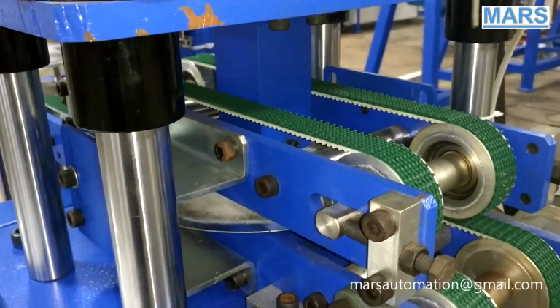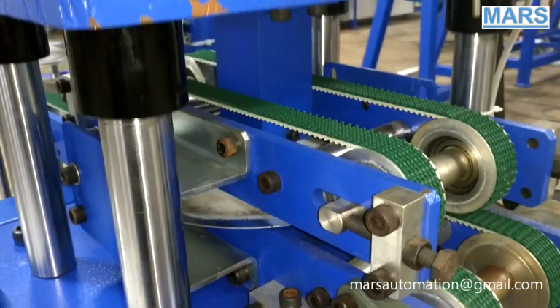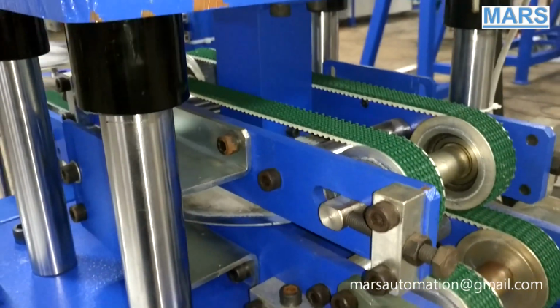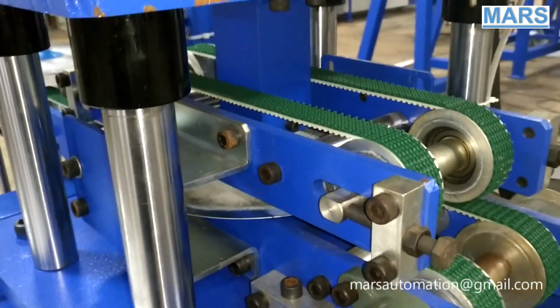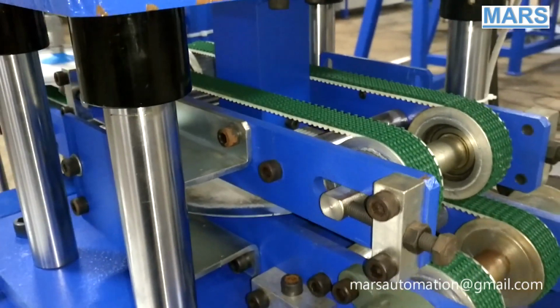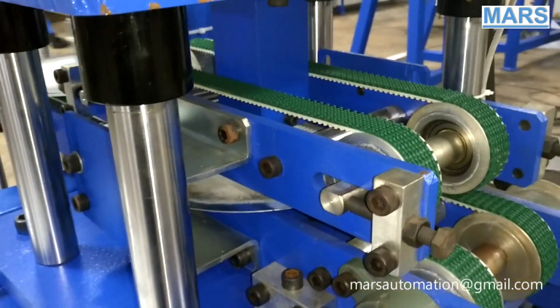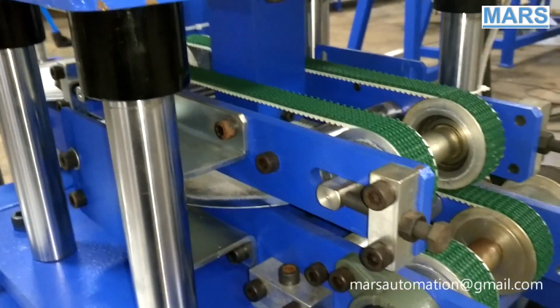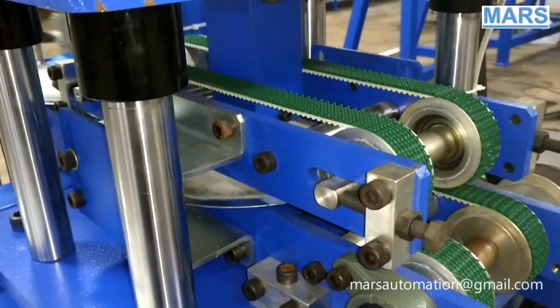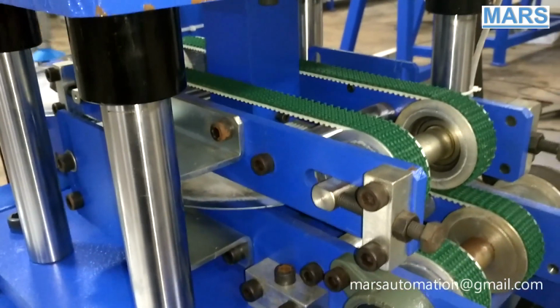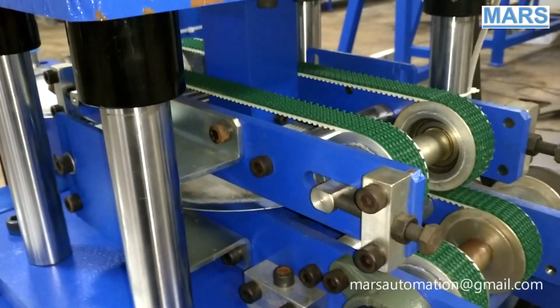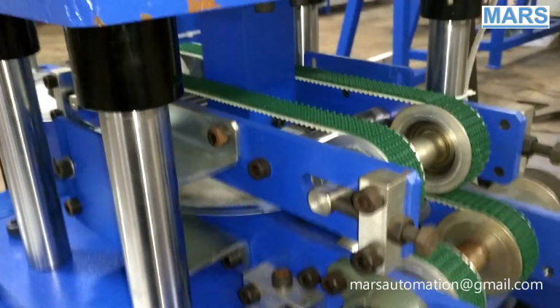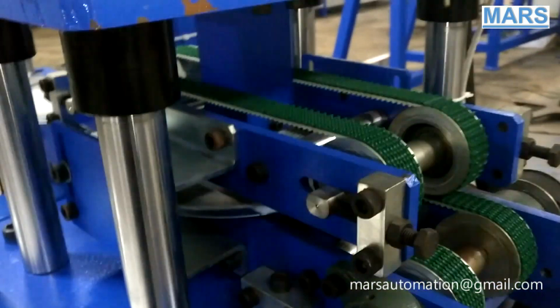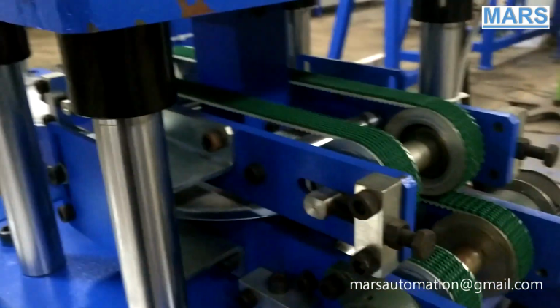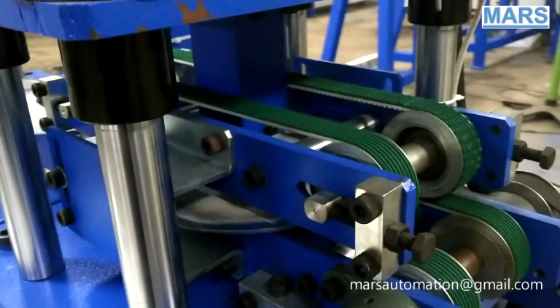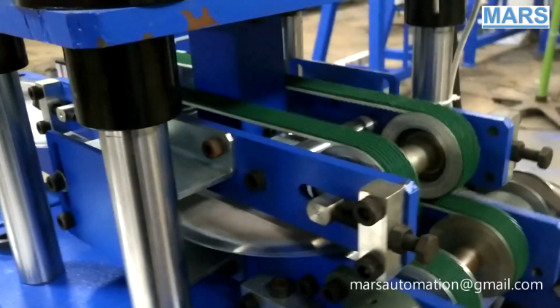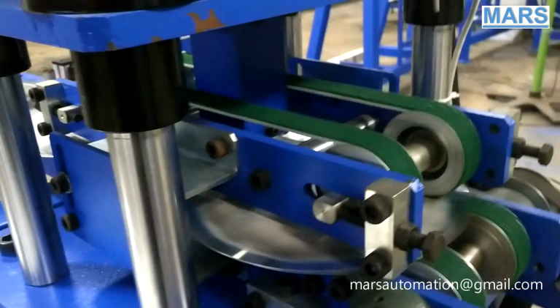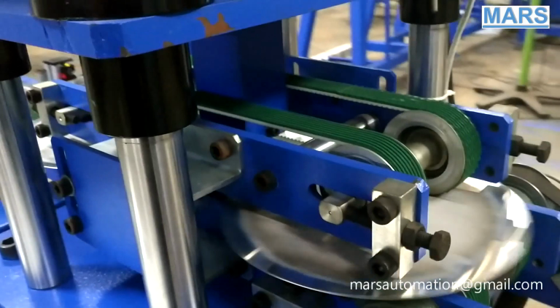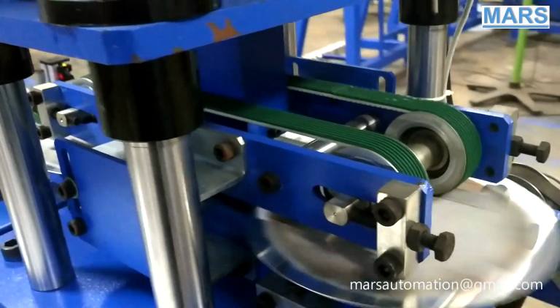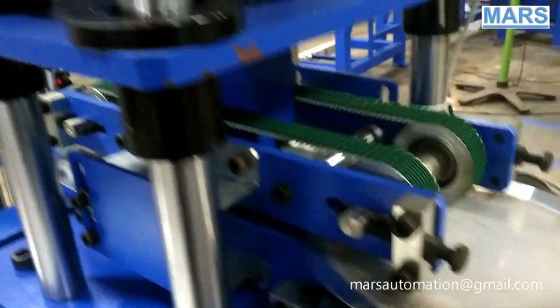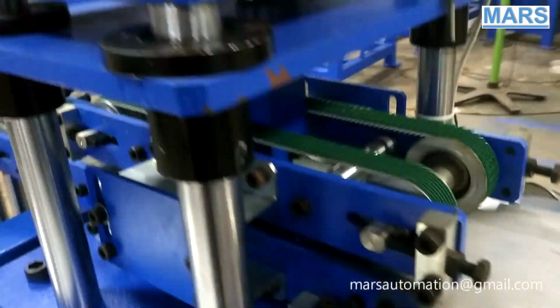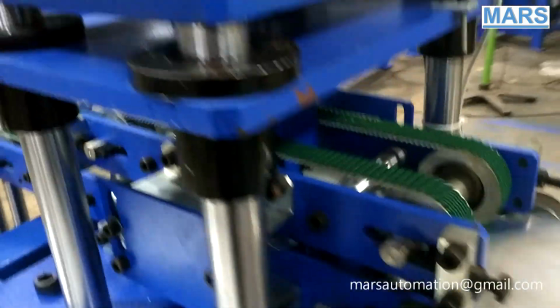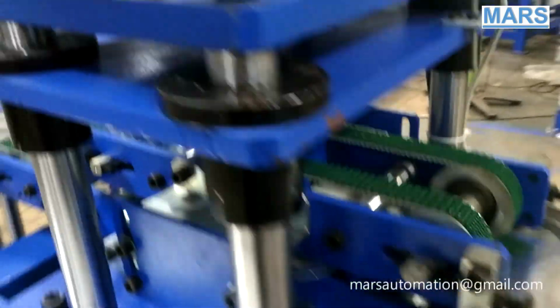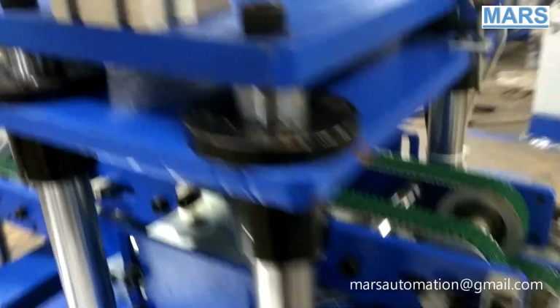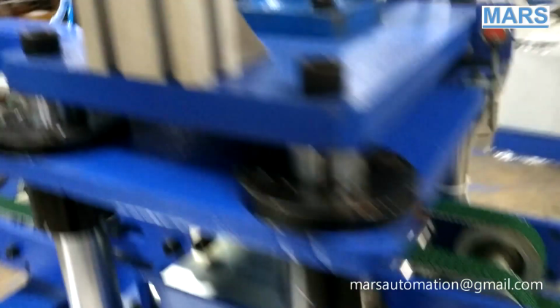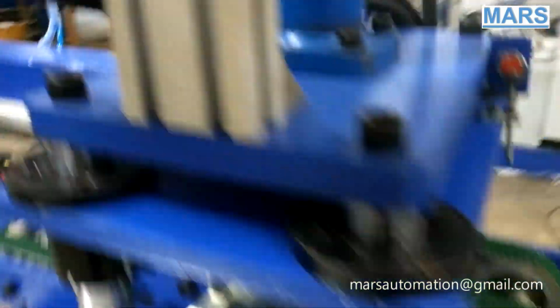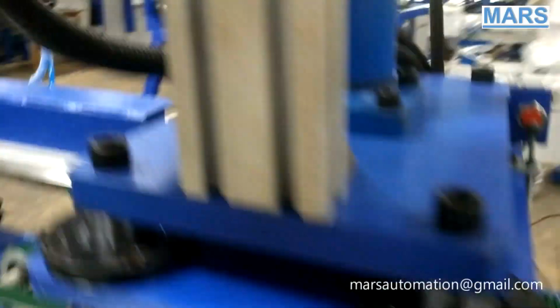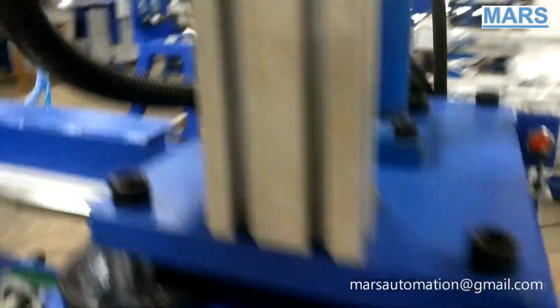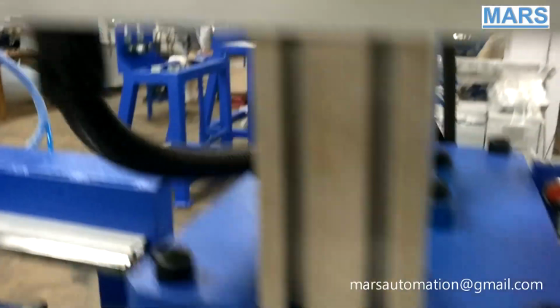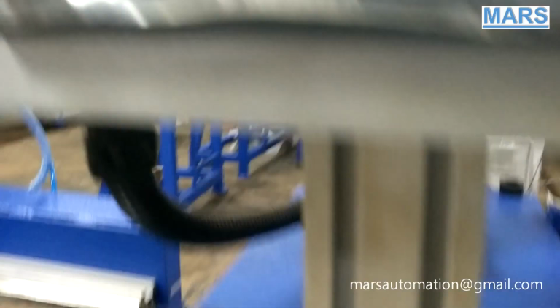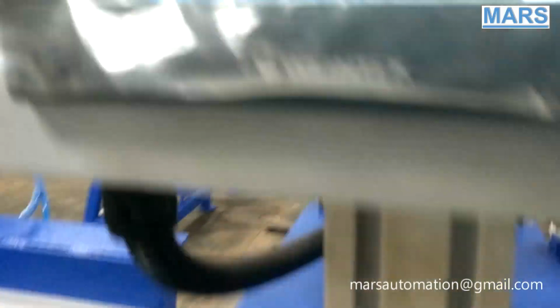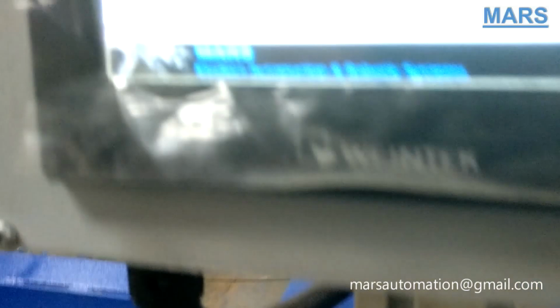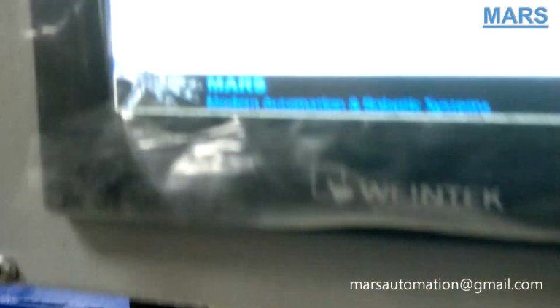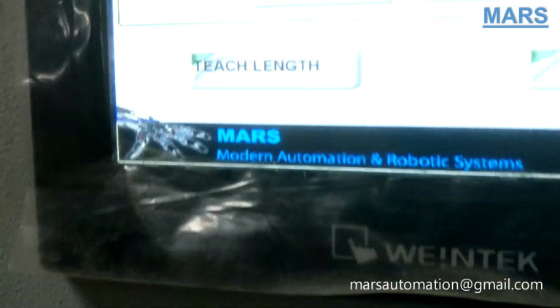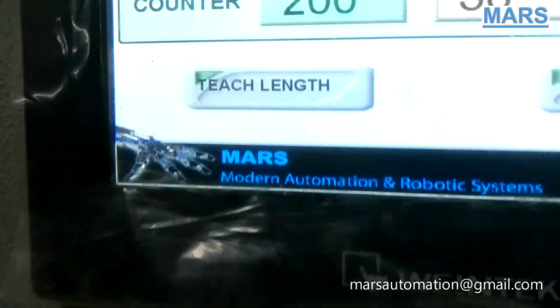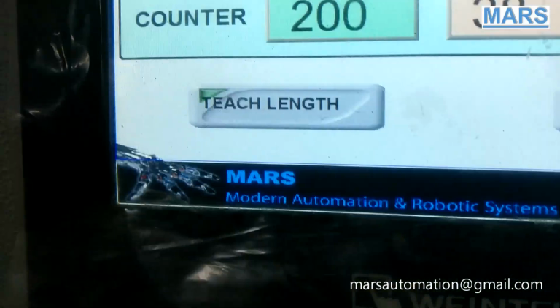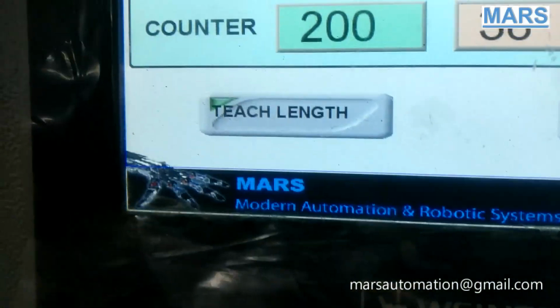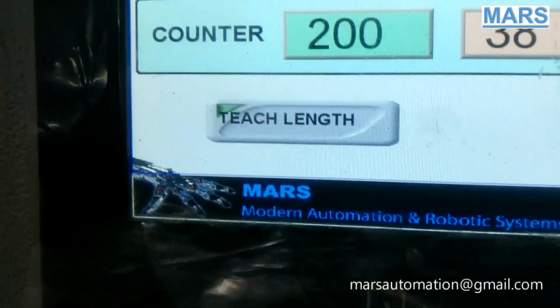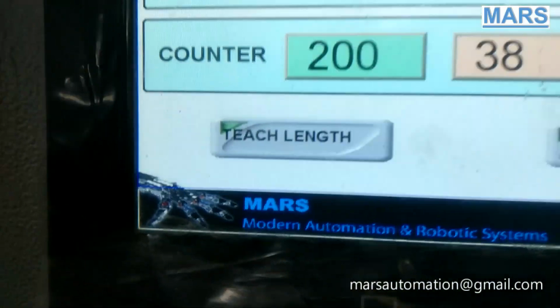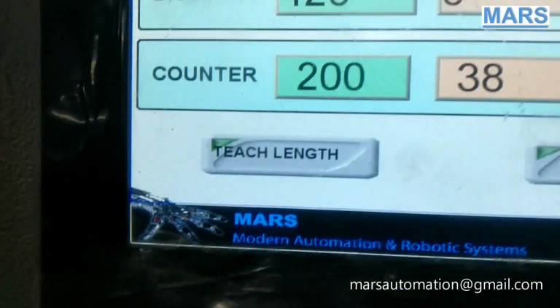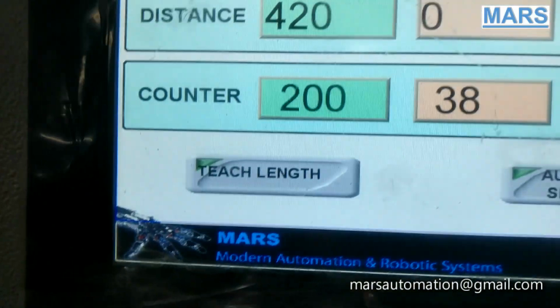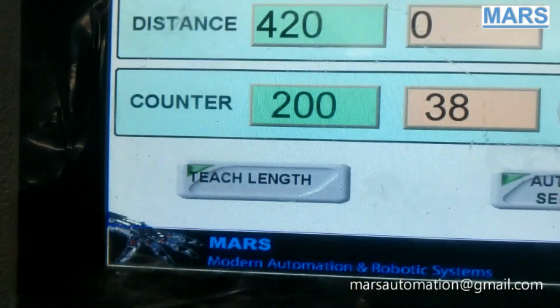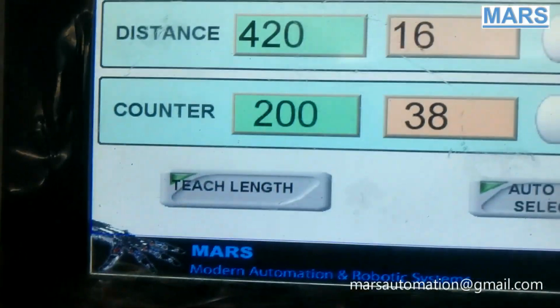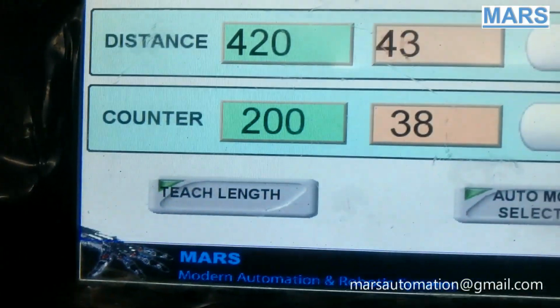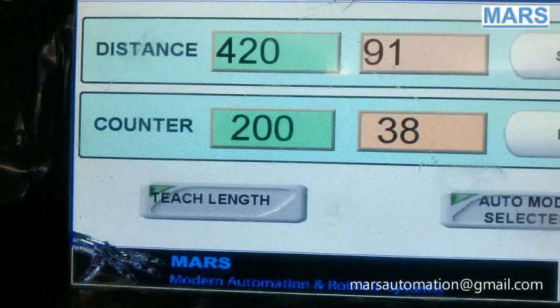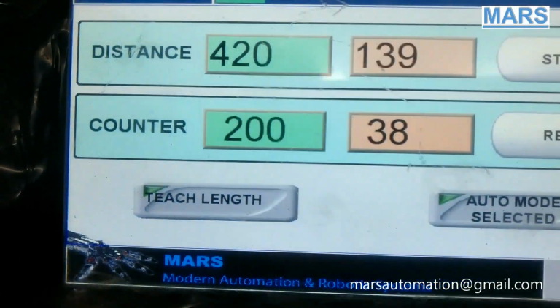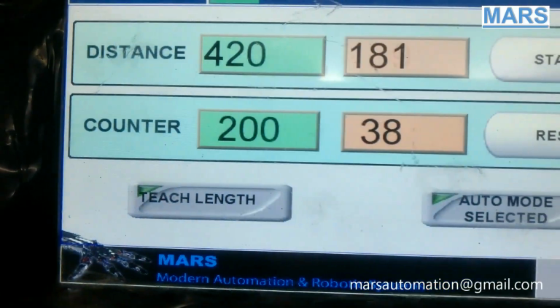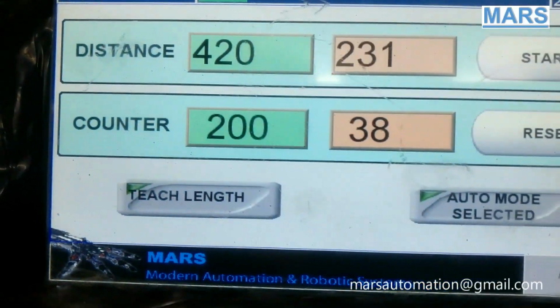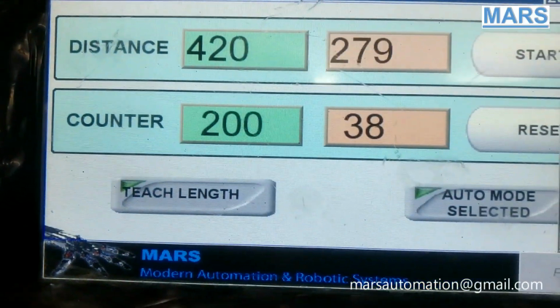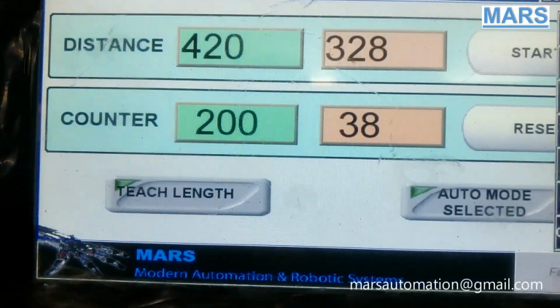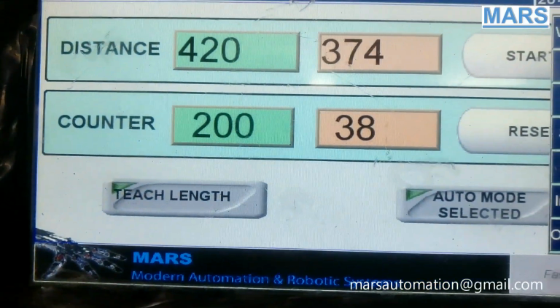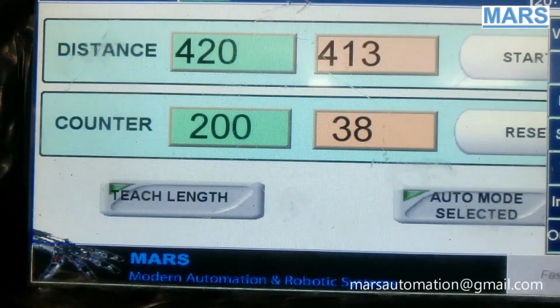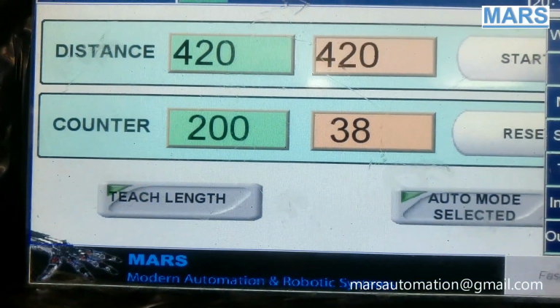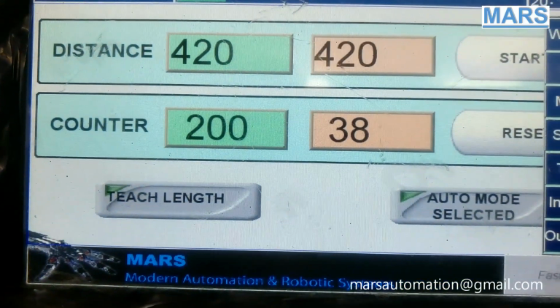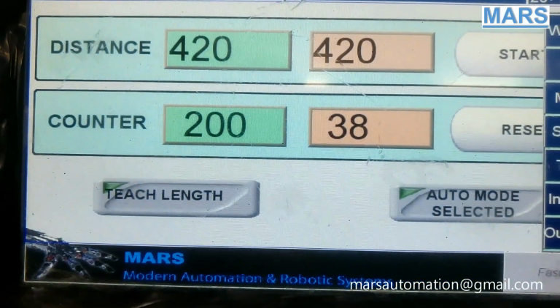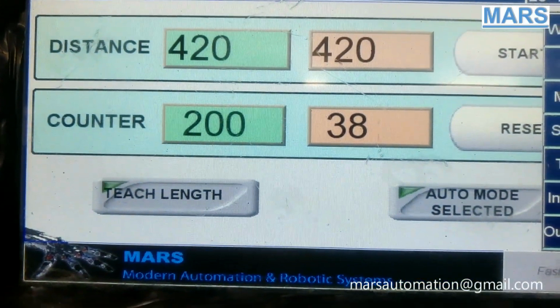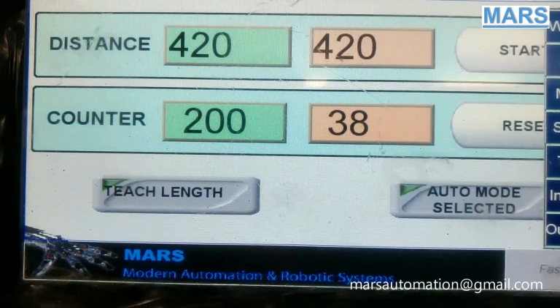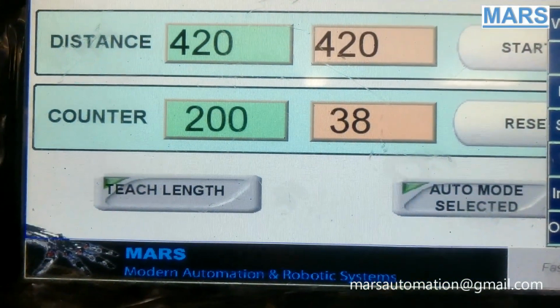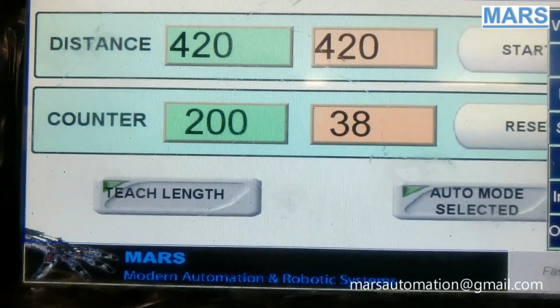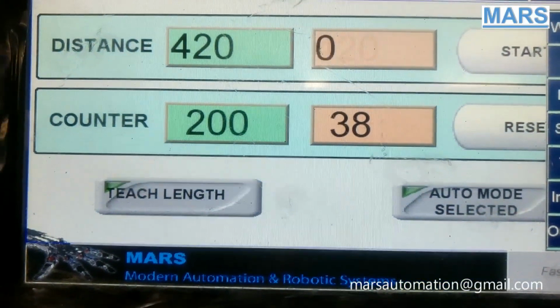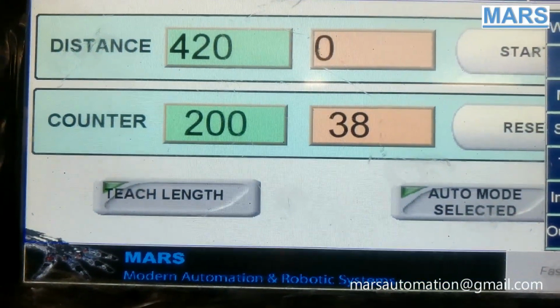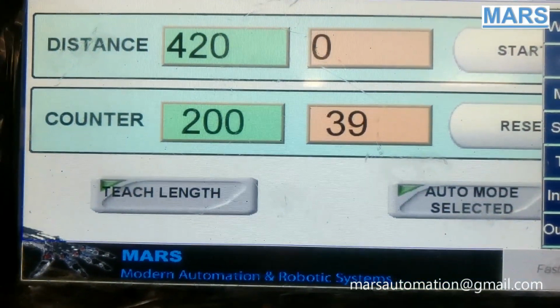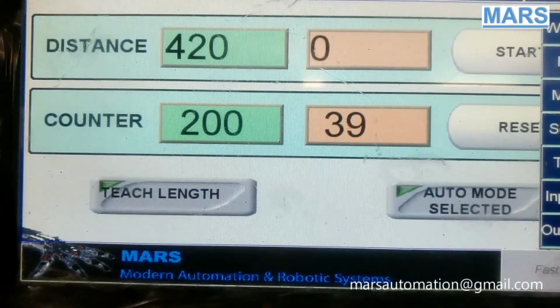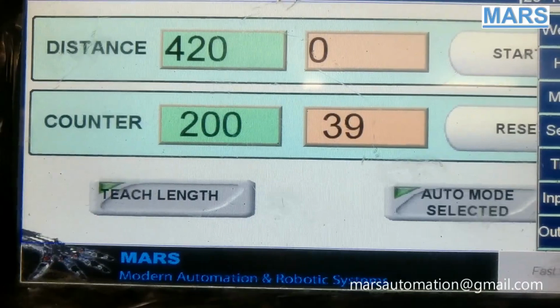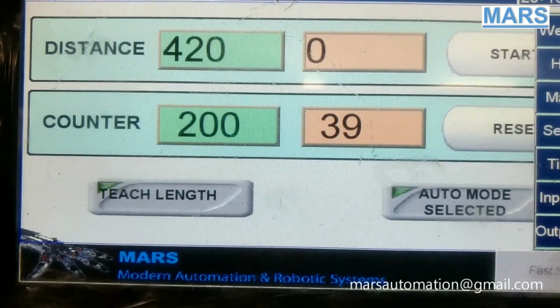The touch screen control system helps the operator to set the count and control the machine easily.